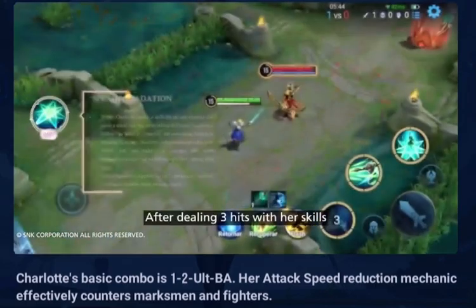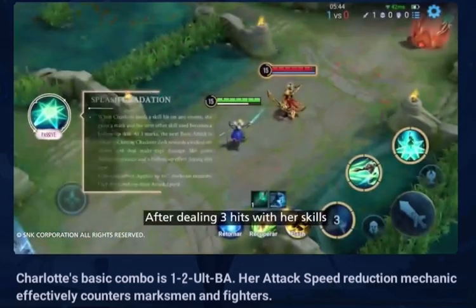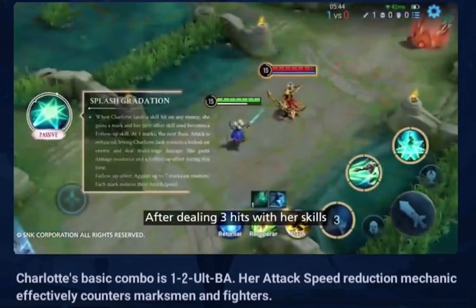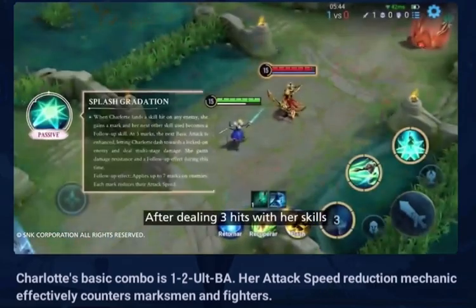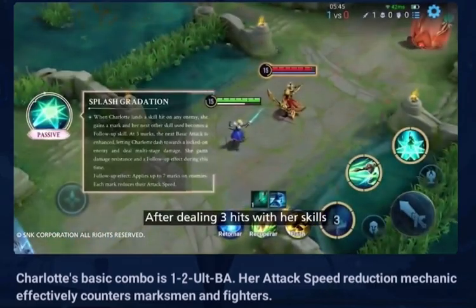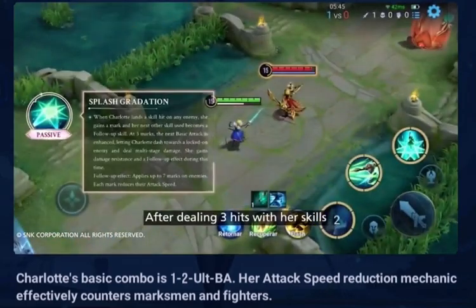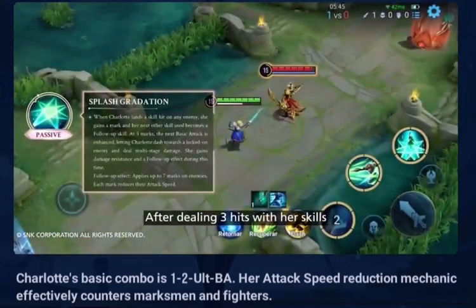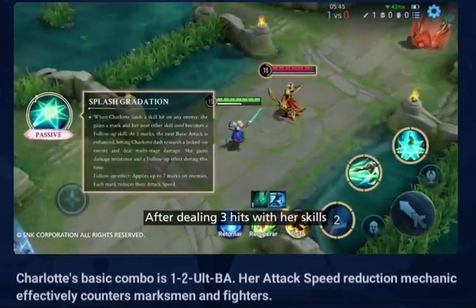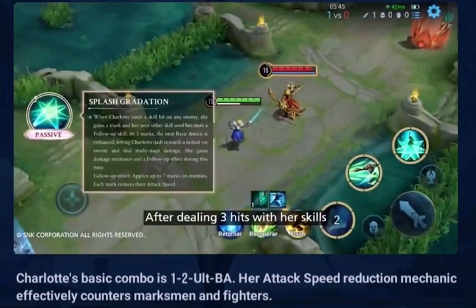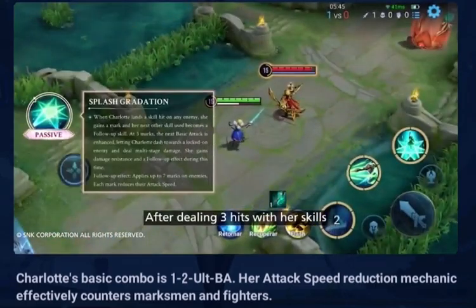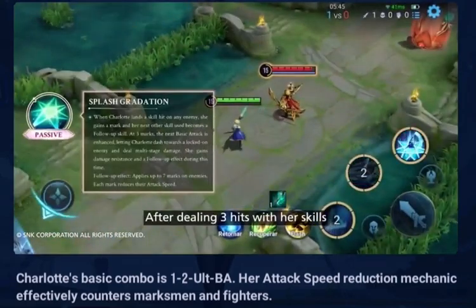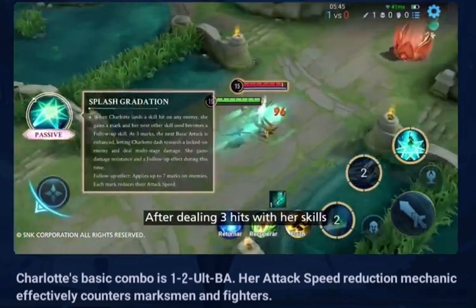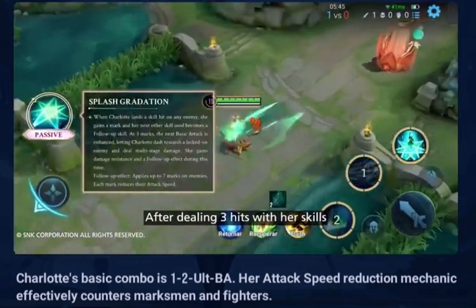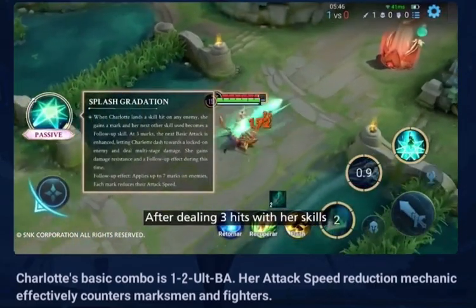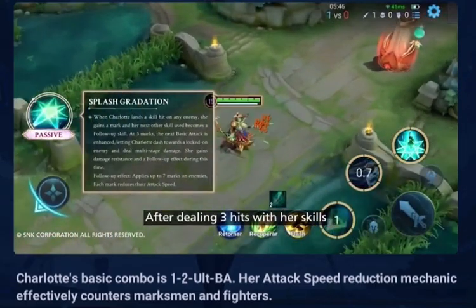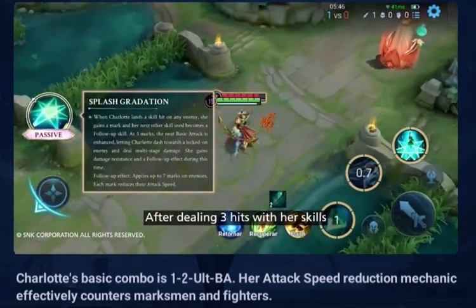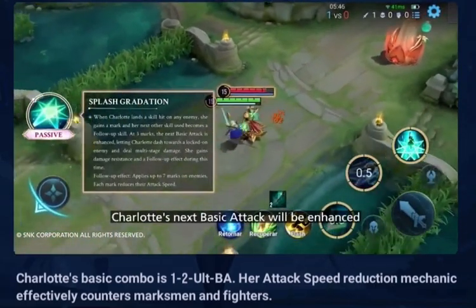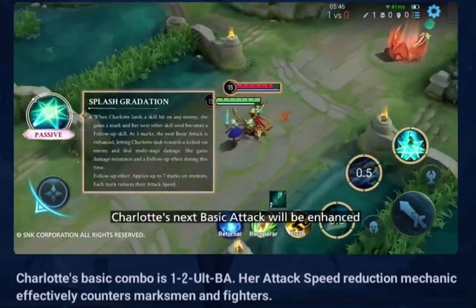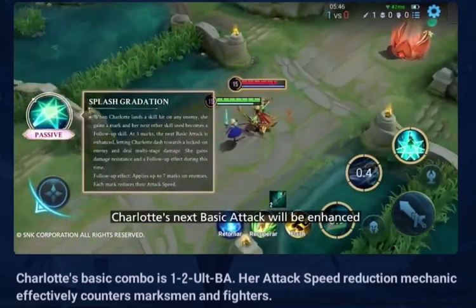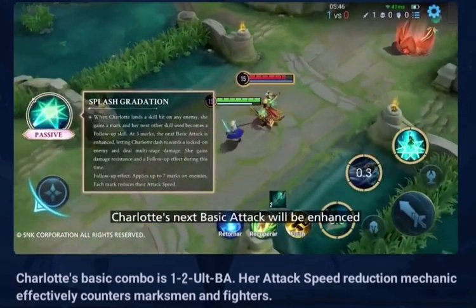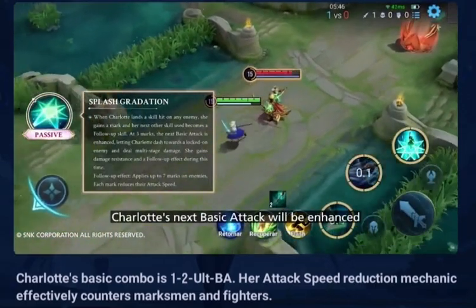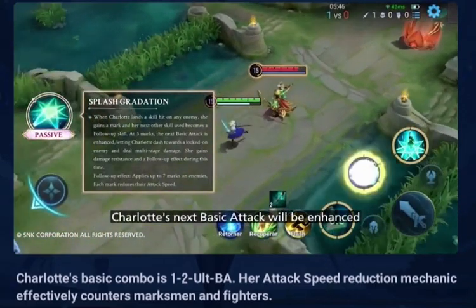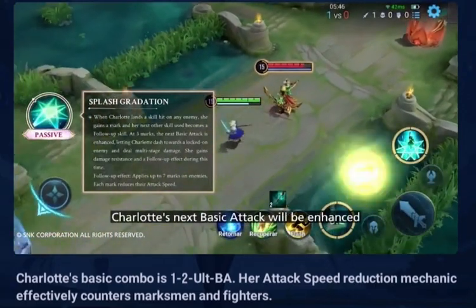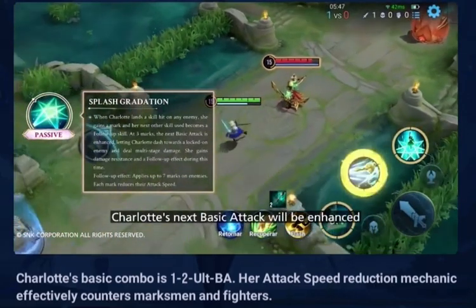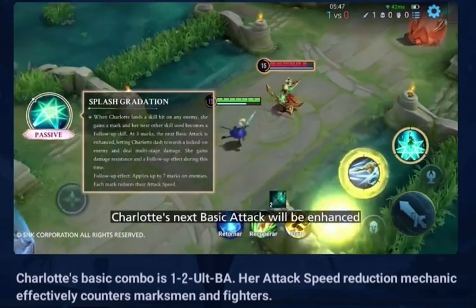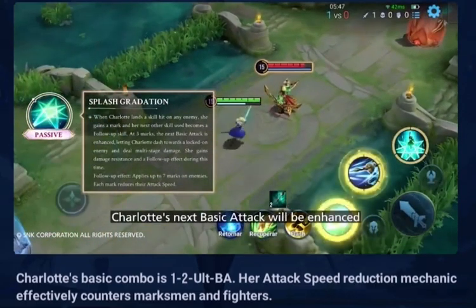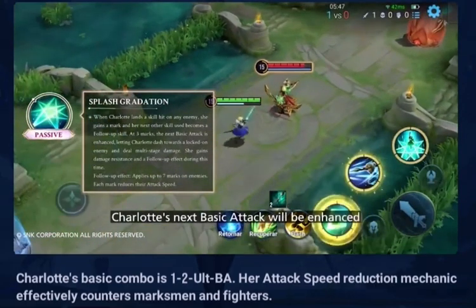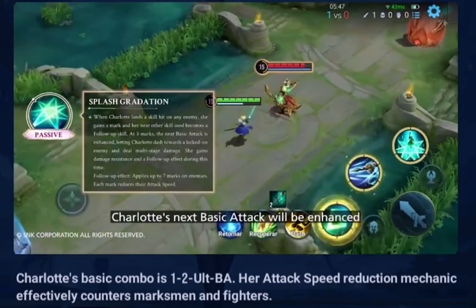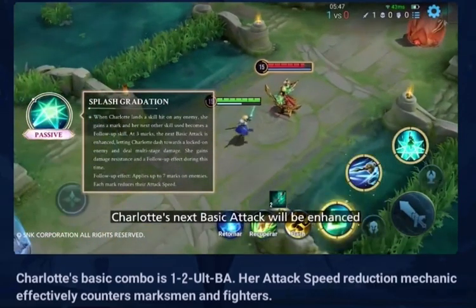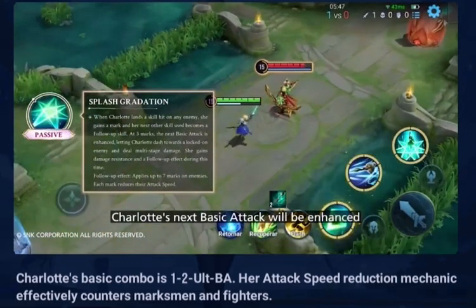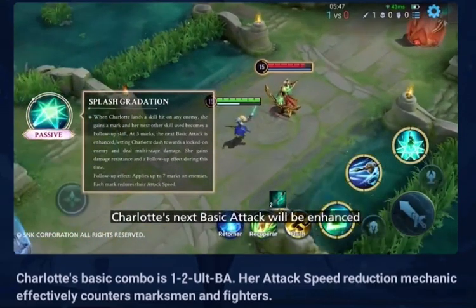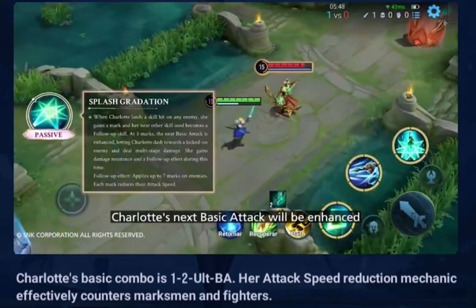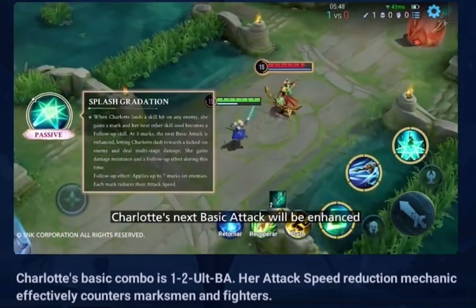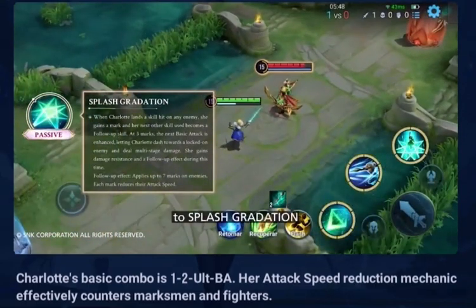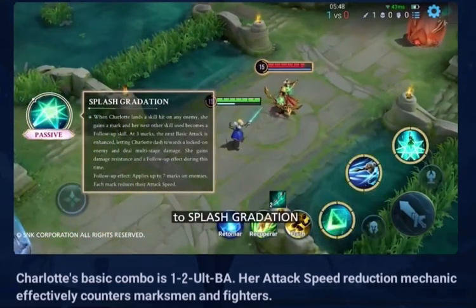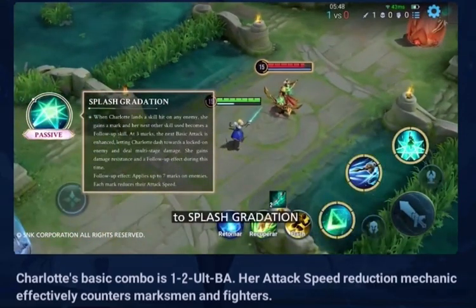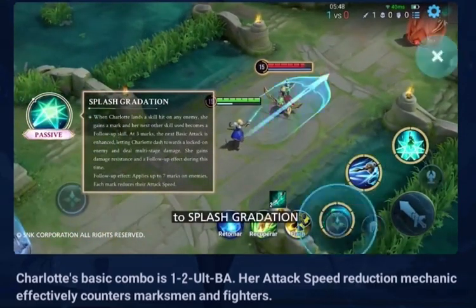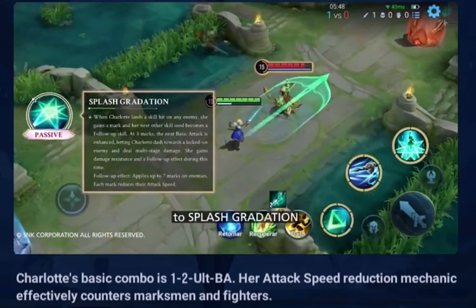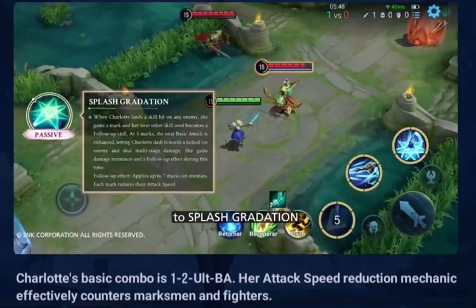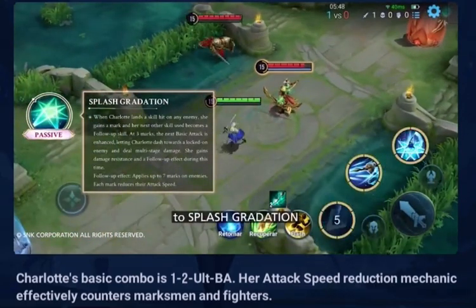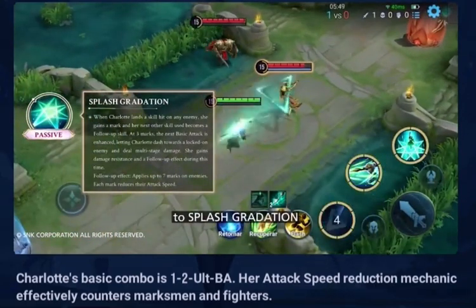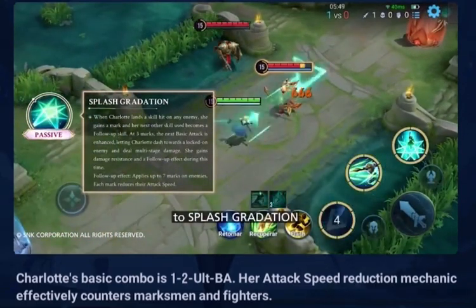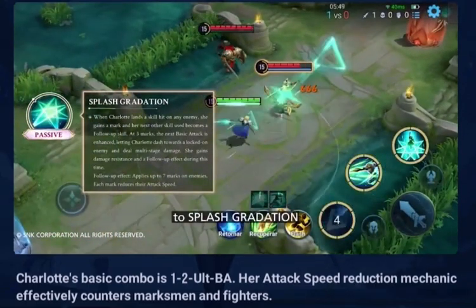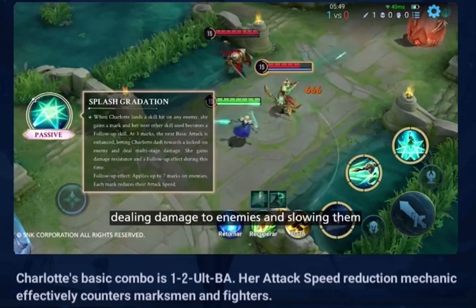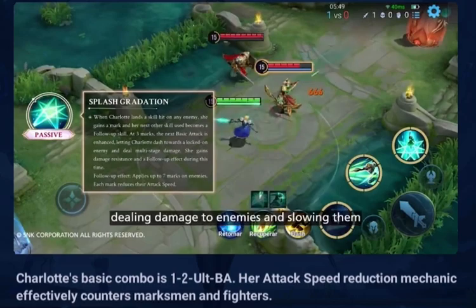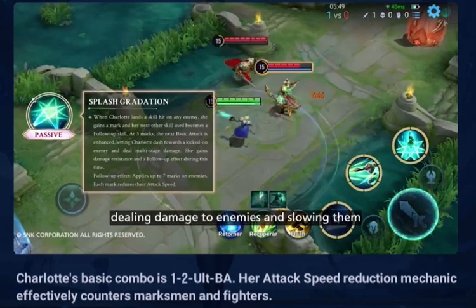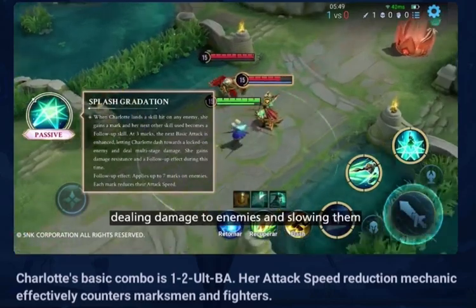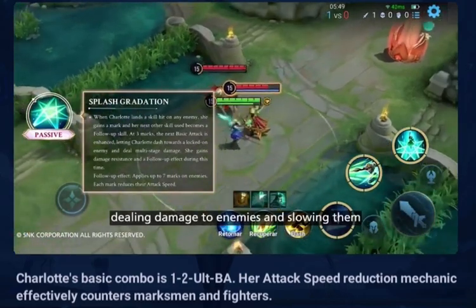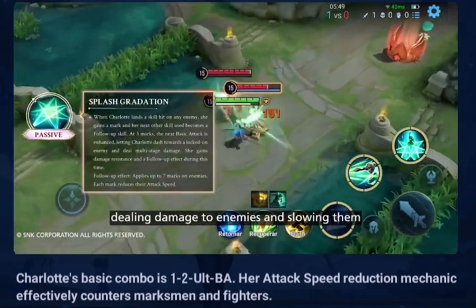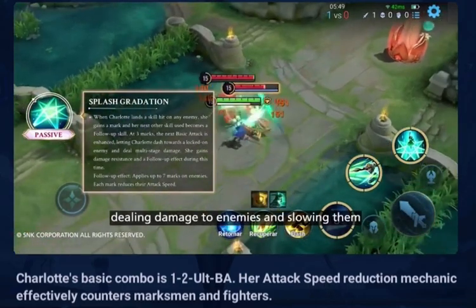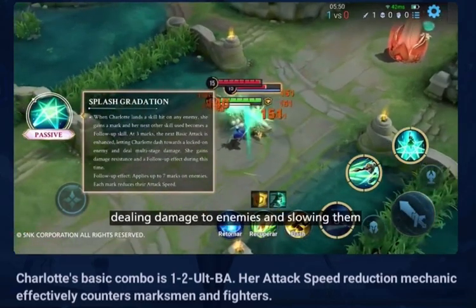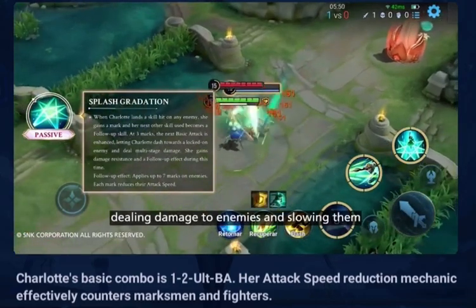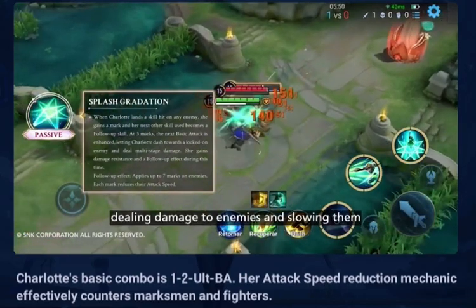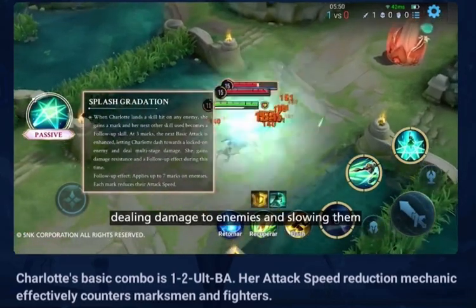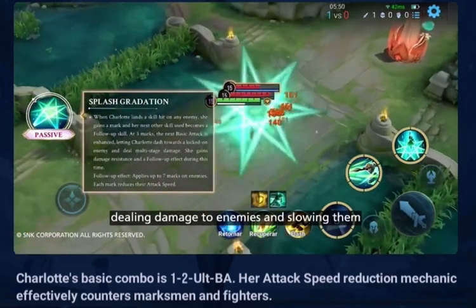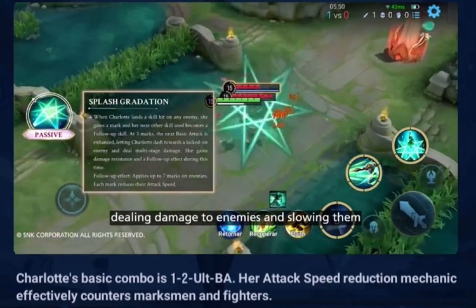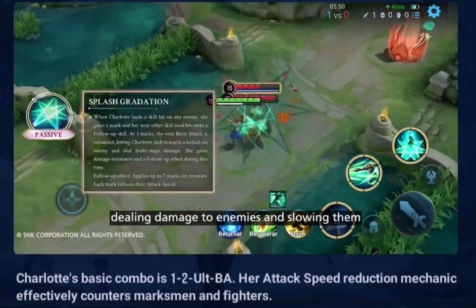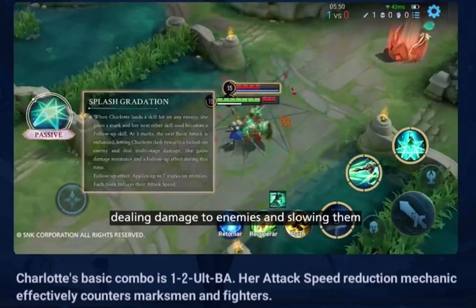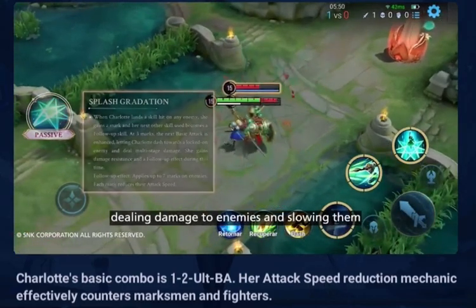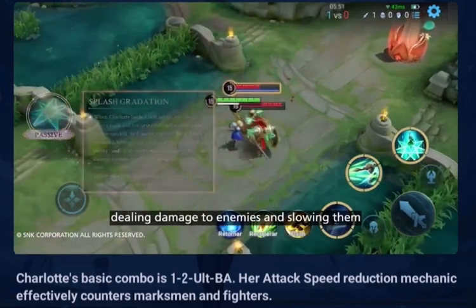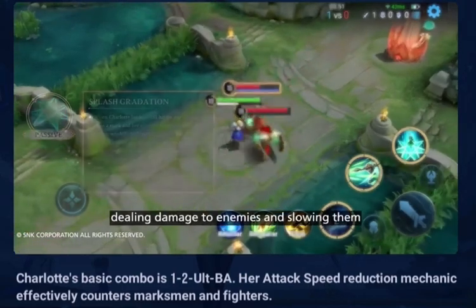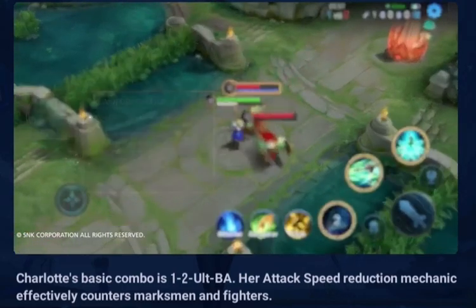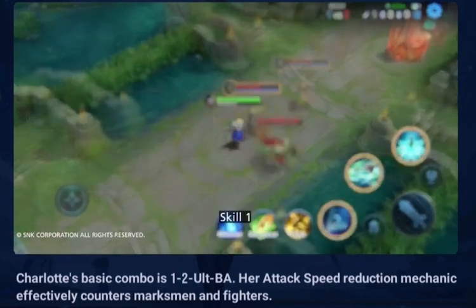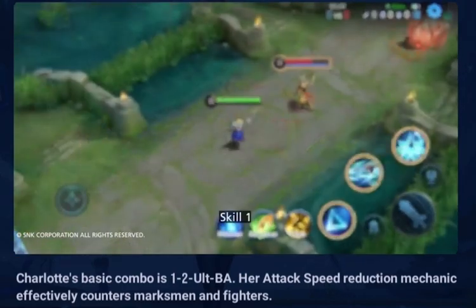After dealing three hits with her skills, Charlotte's next basic attack will be enhanced to Splash Gradation, dealing damage to enemies and slowing them.